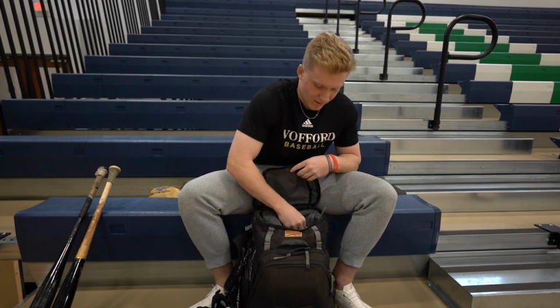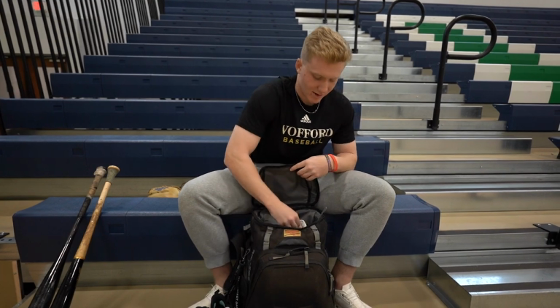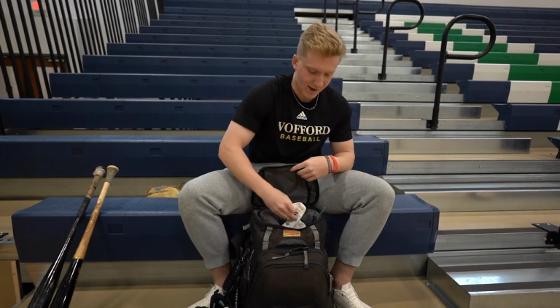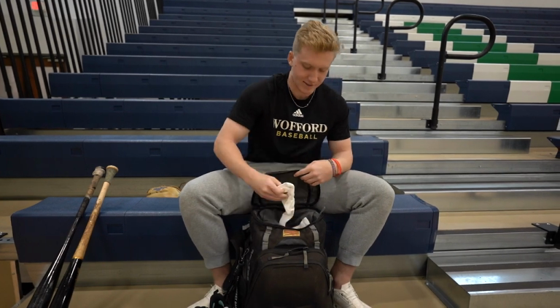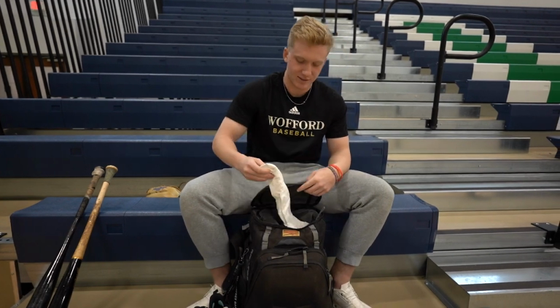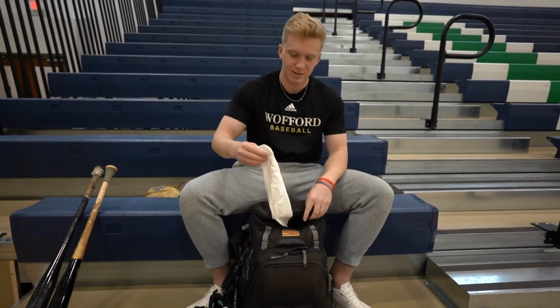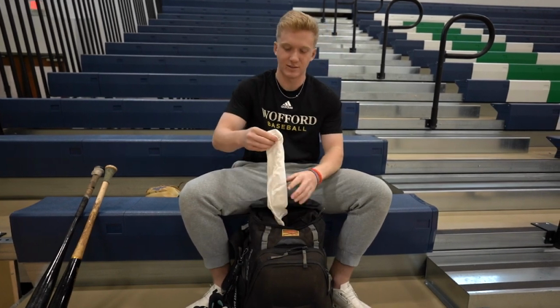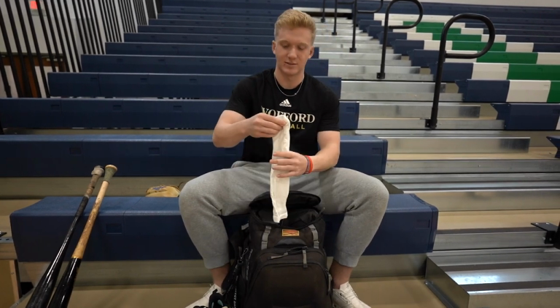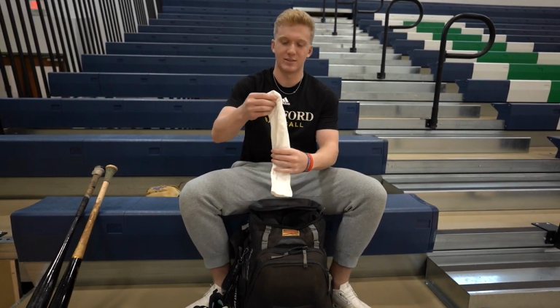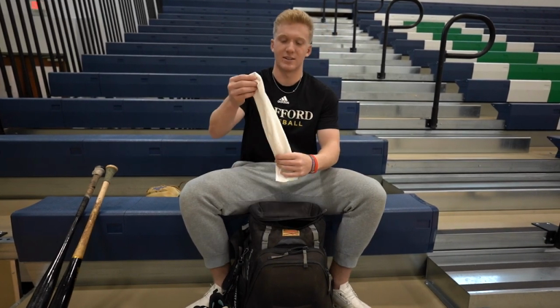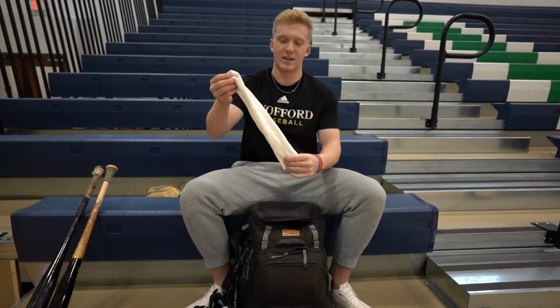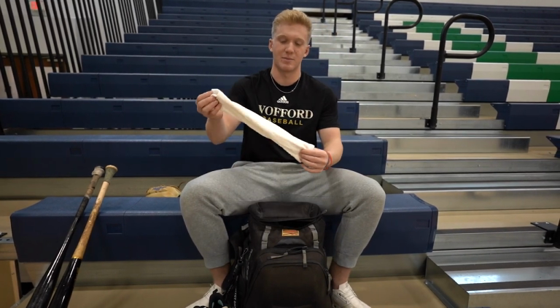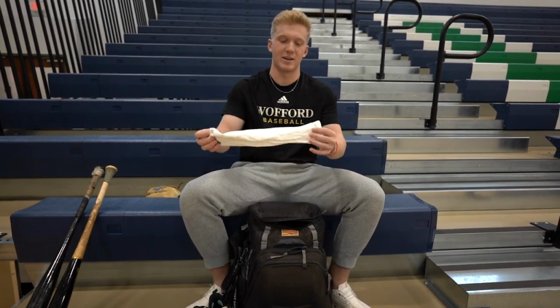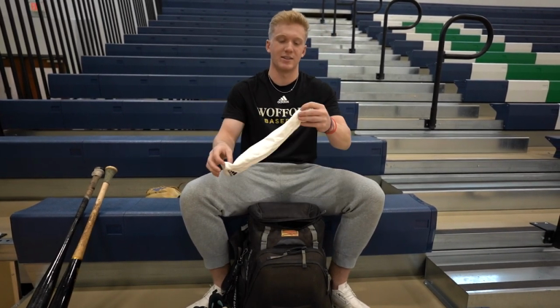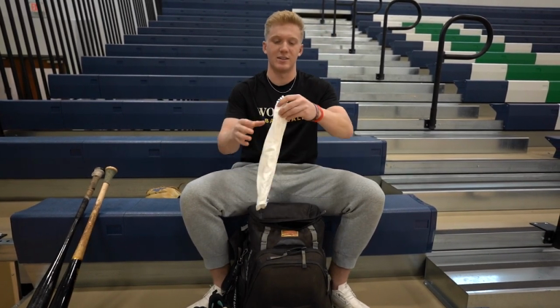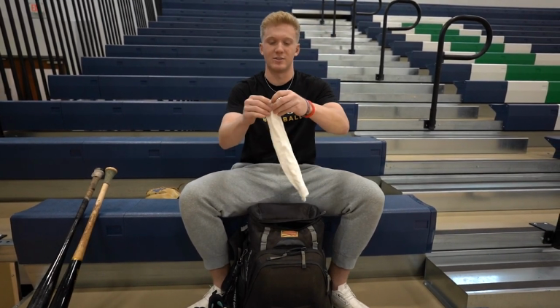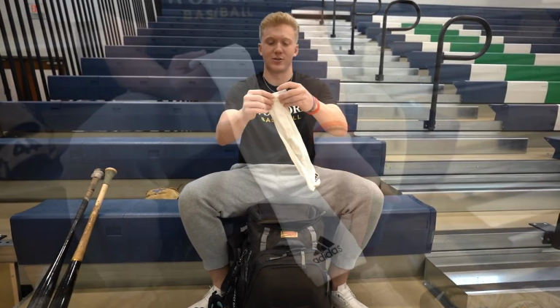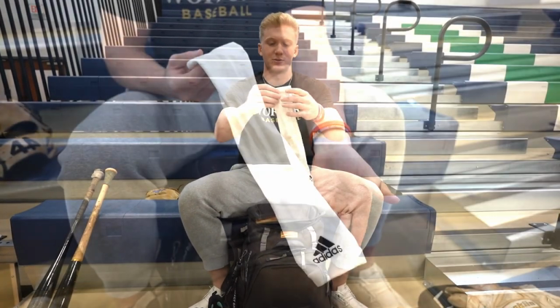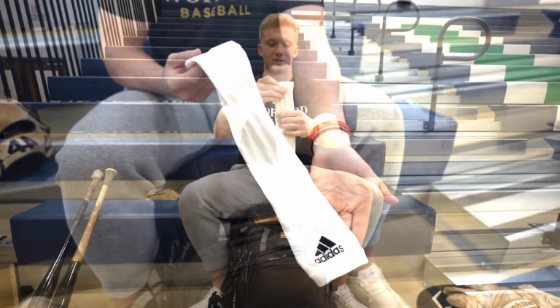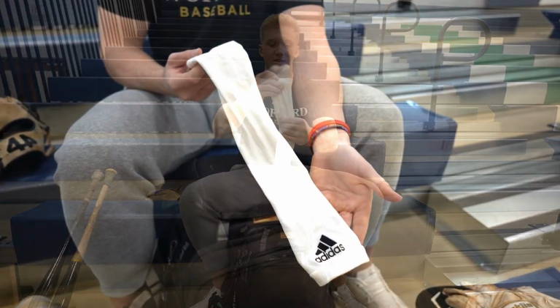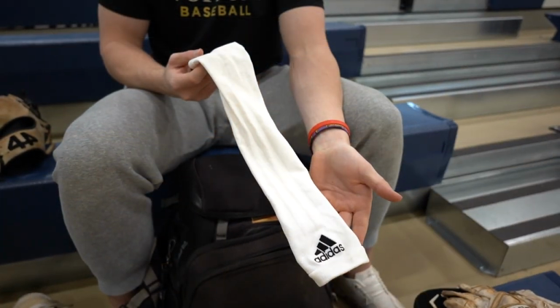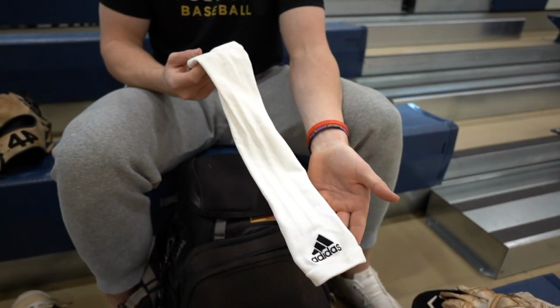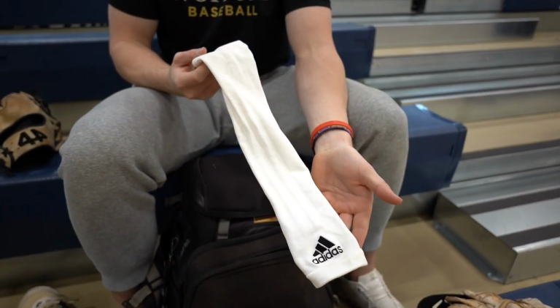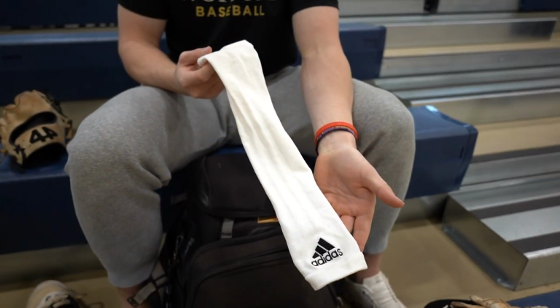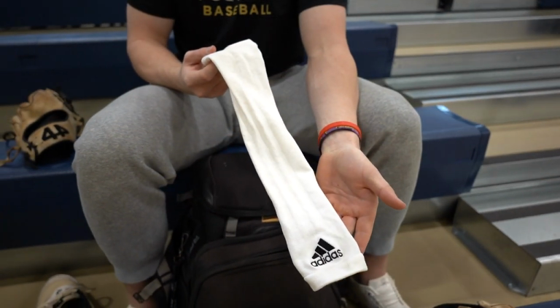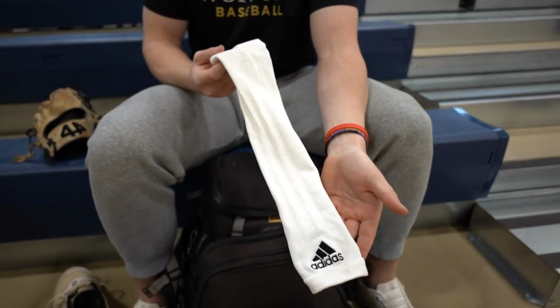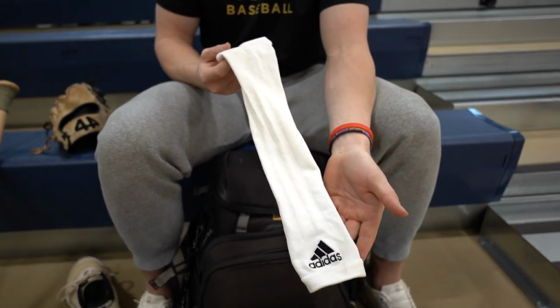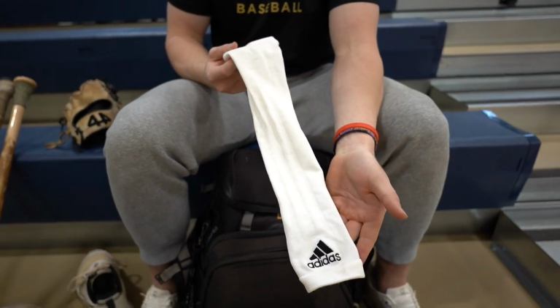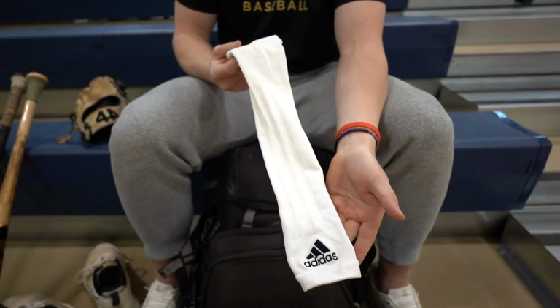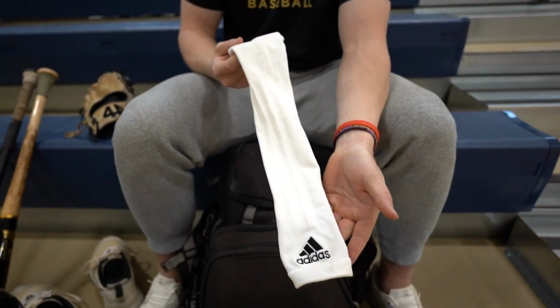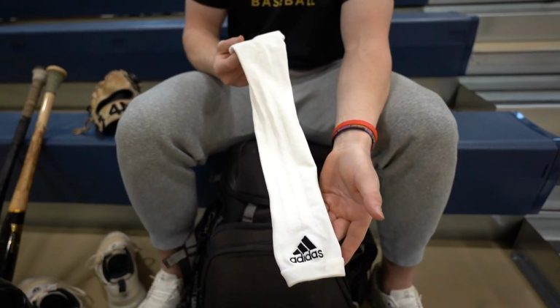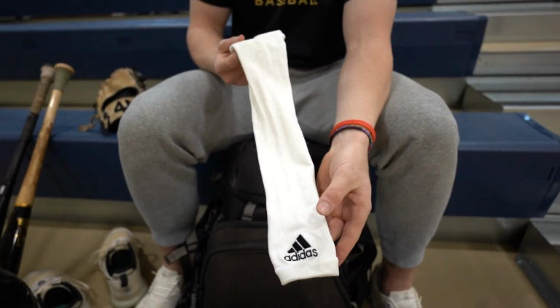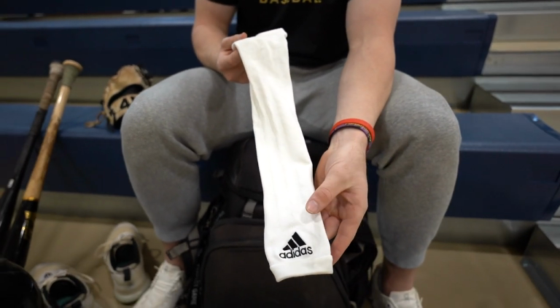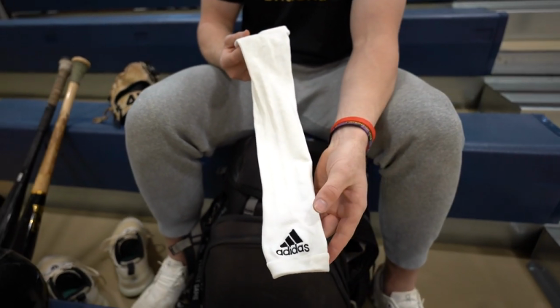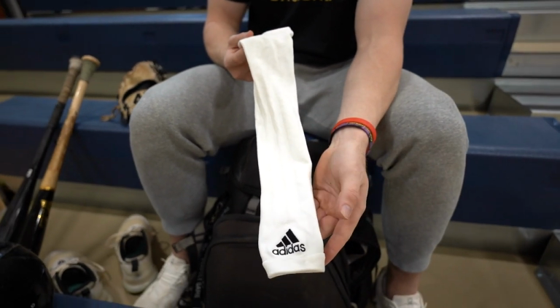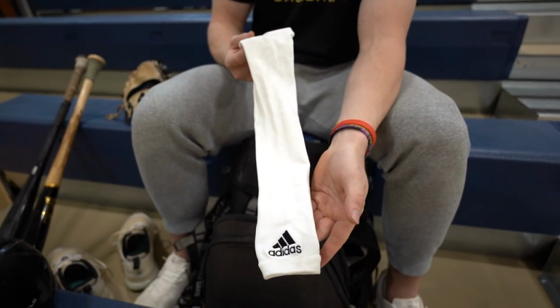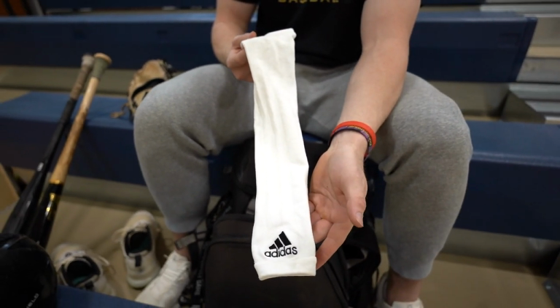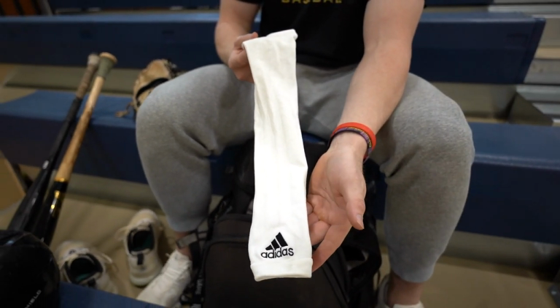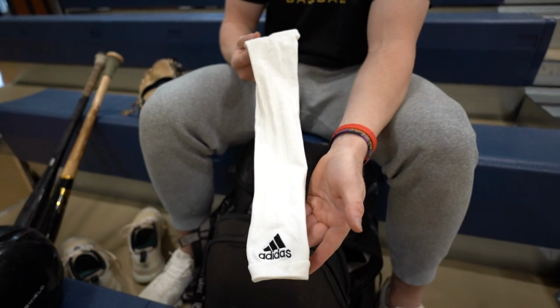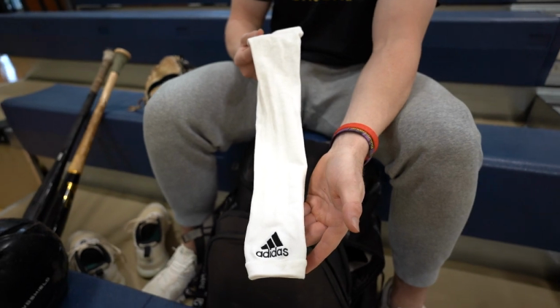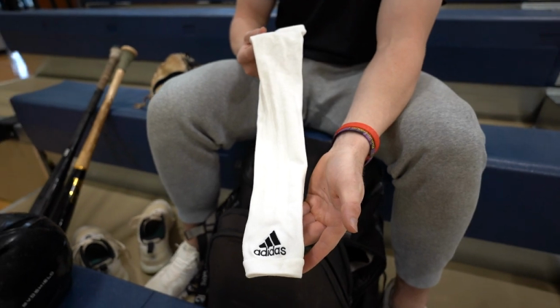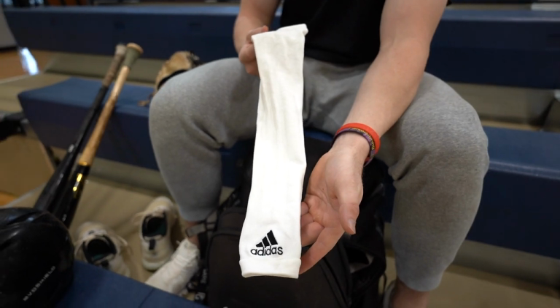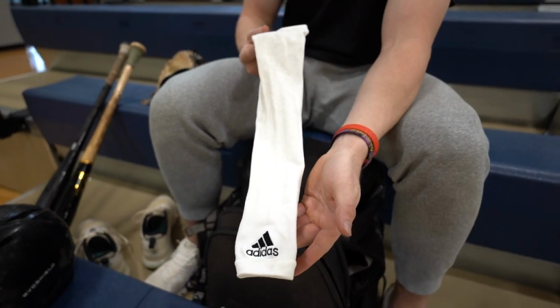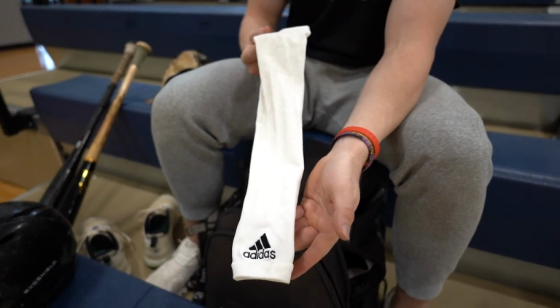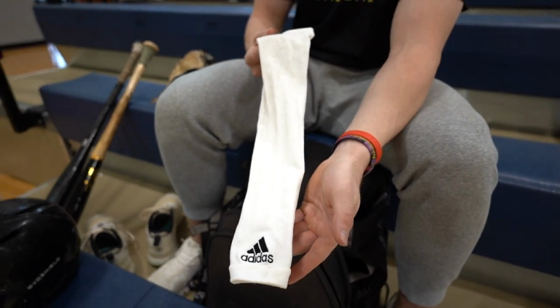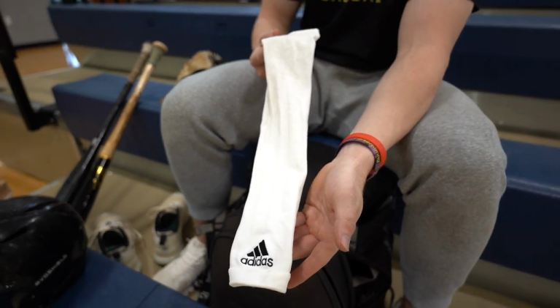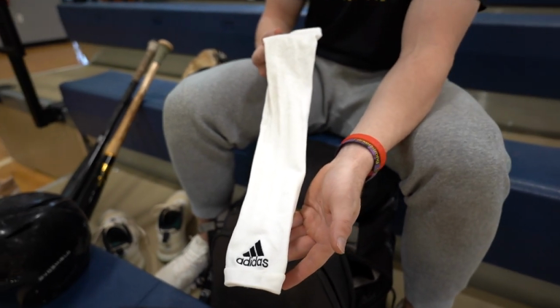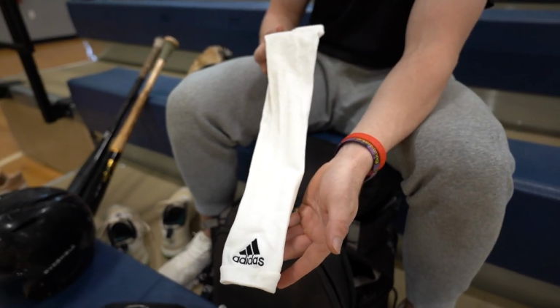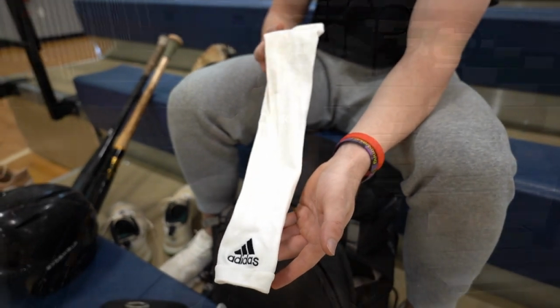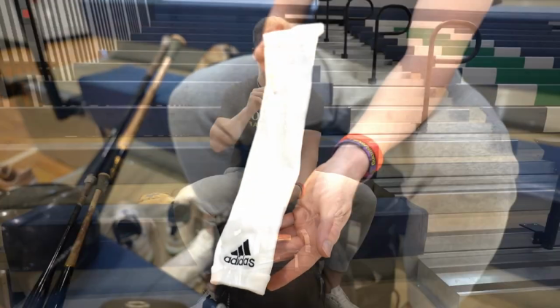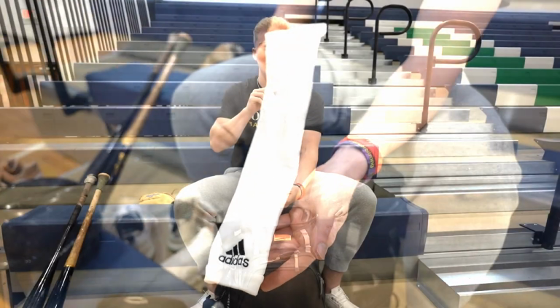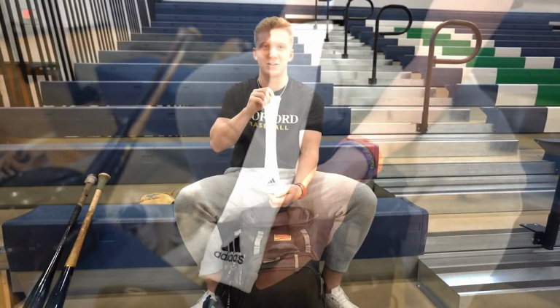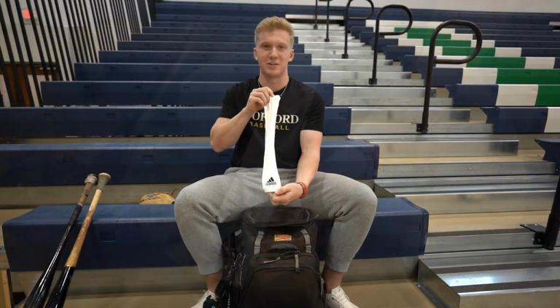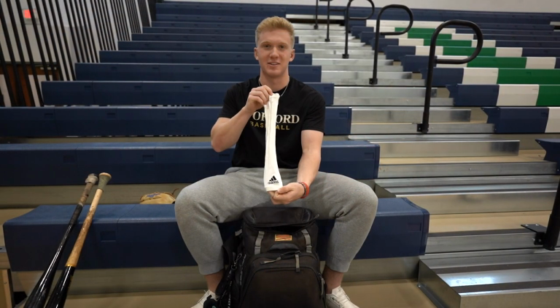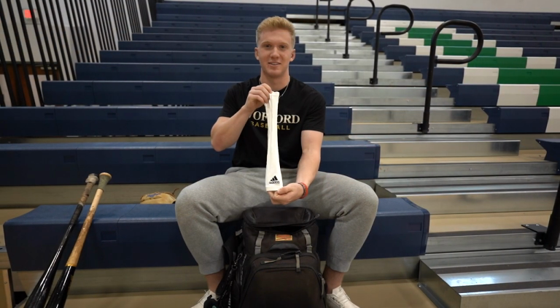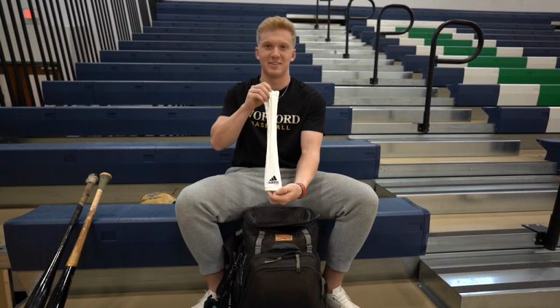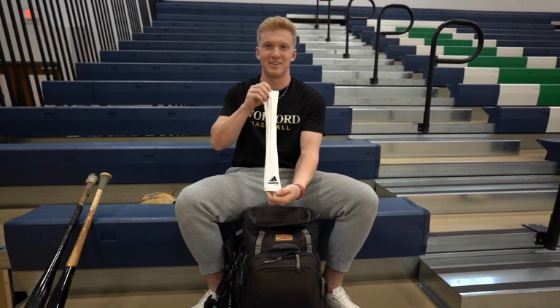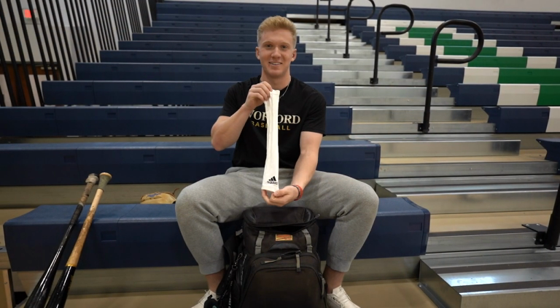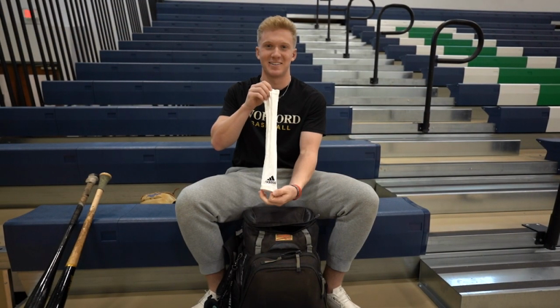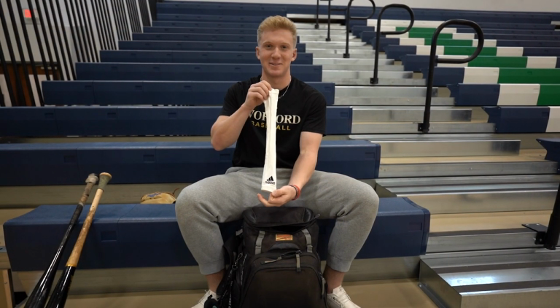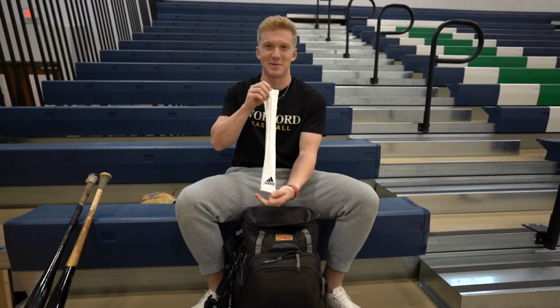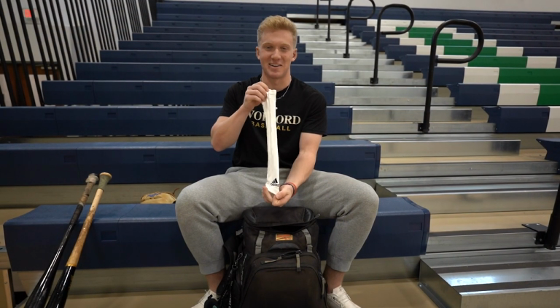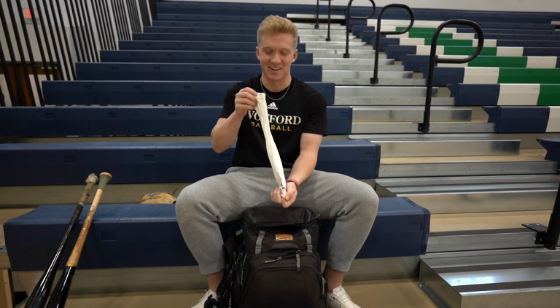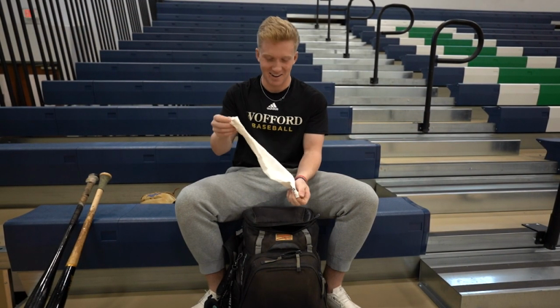Next, I've got my Adidas arm sleeve. Just always have an arm sleeve just to look good. That's about it.